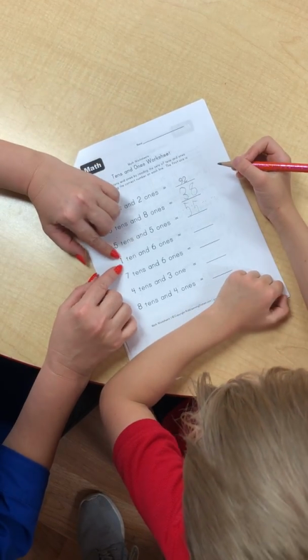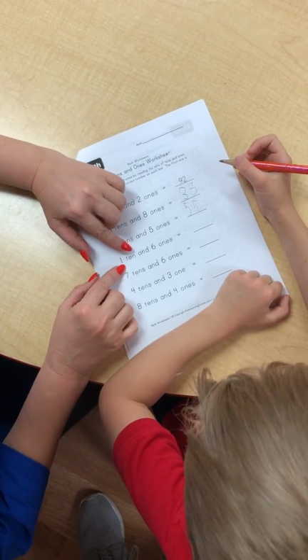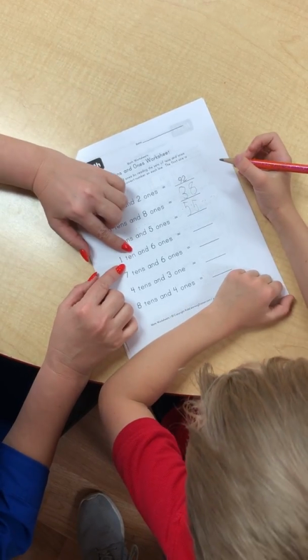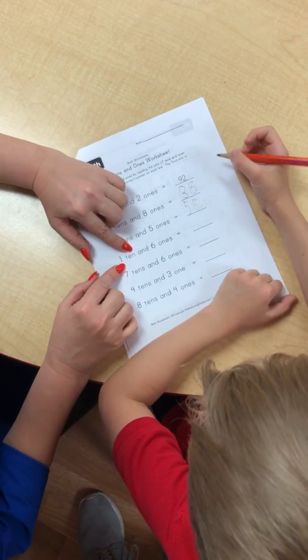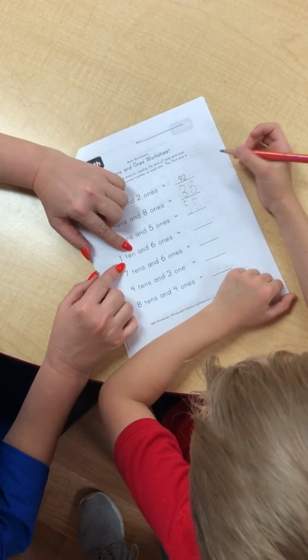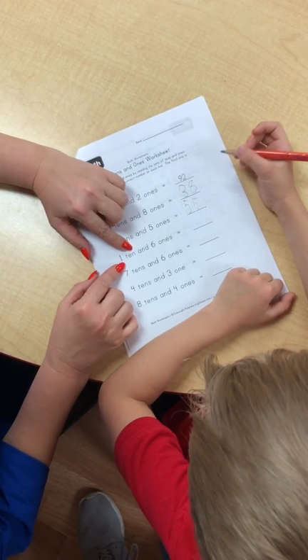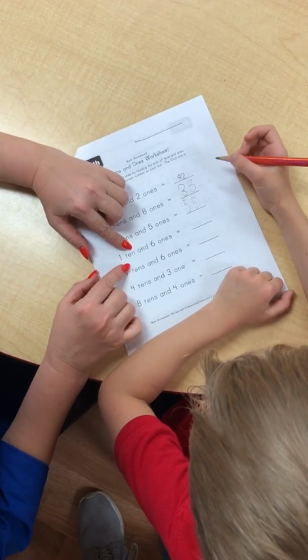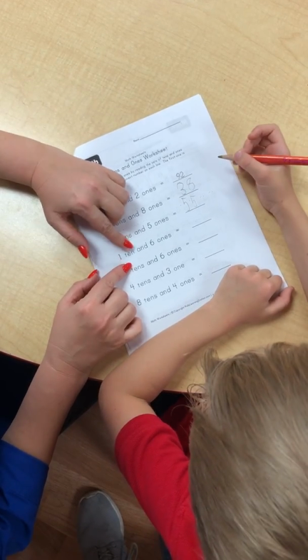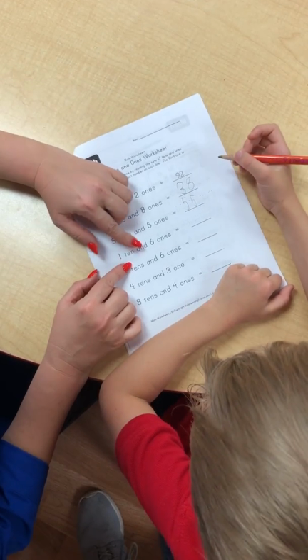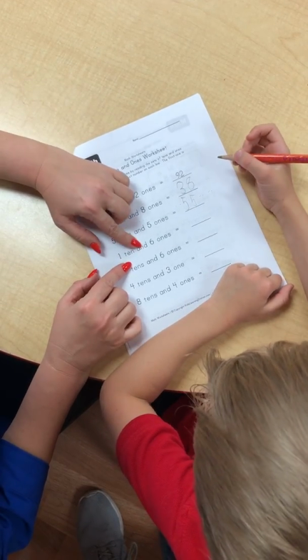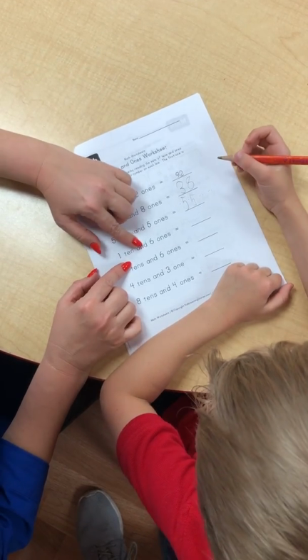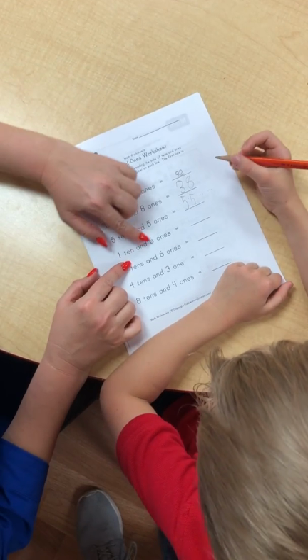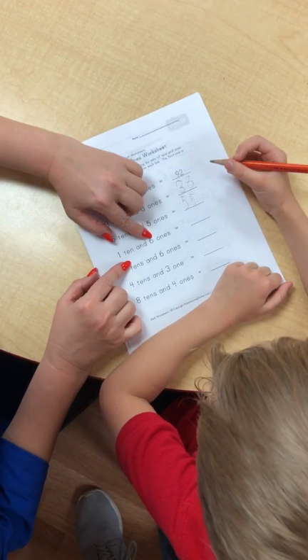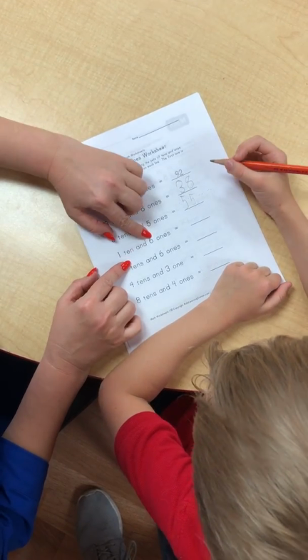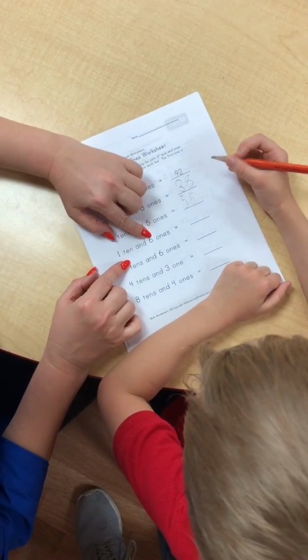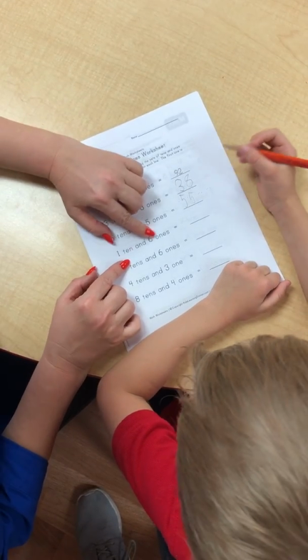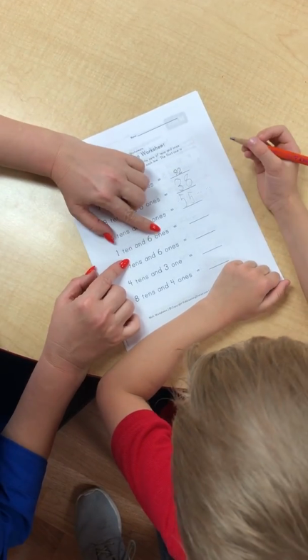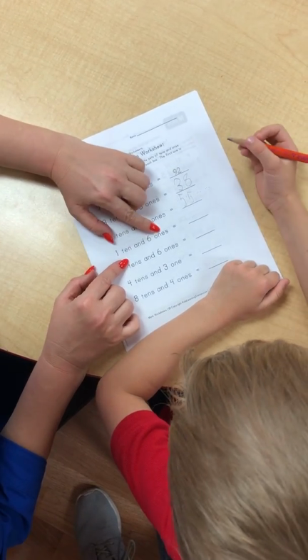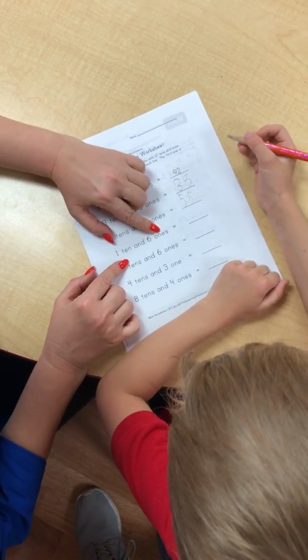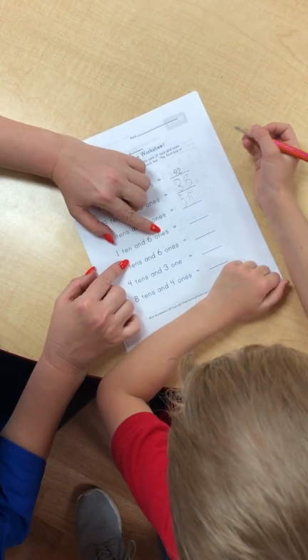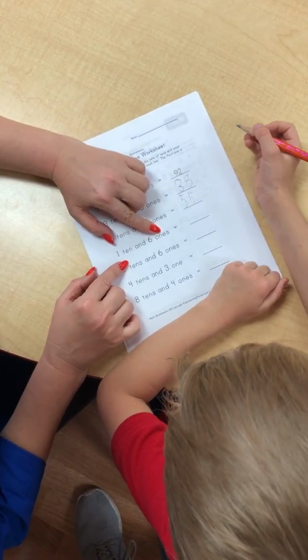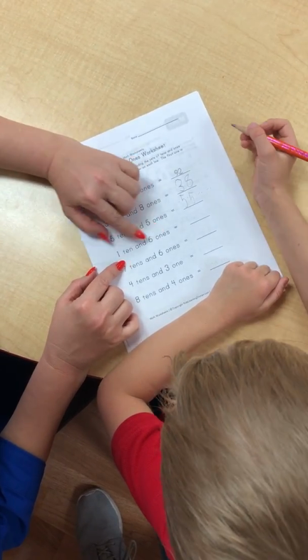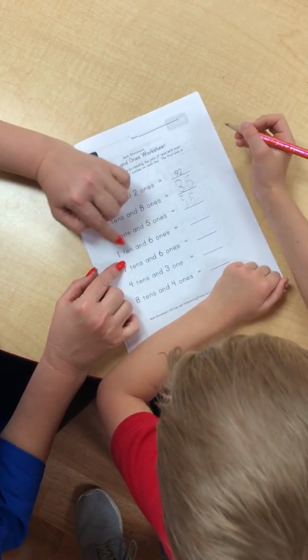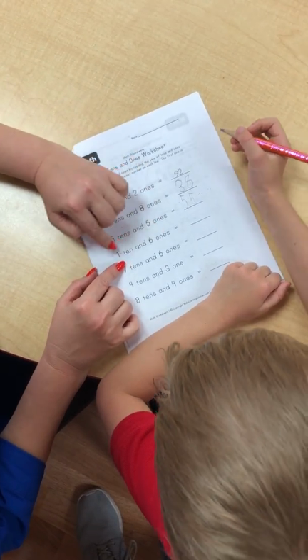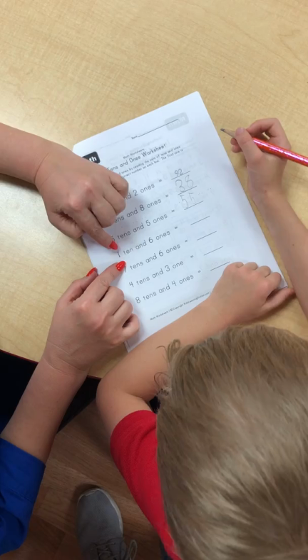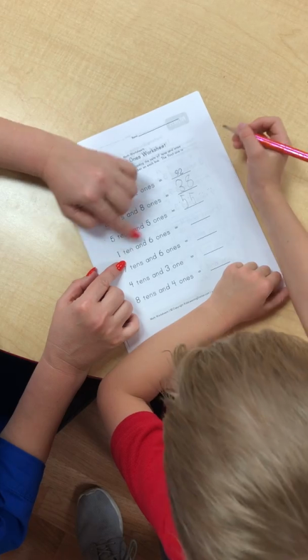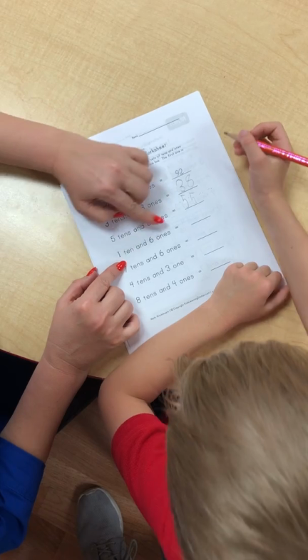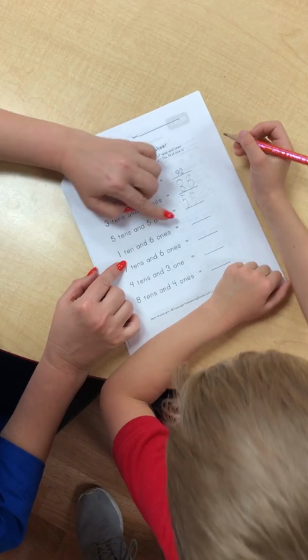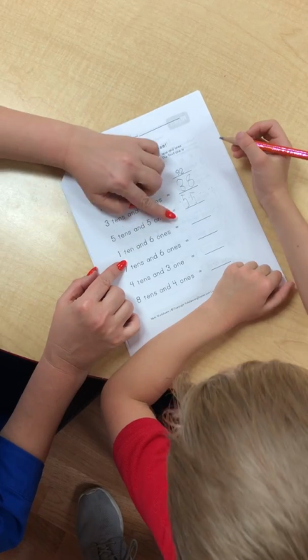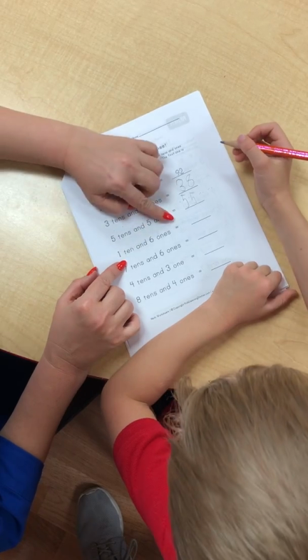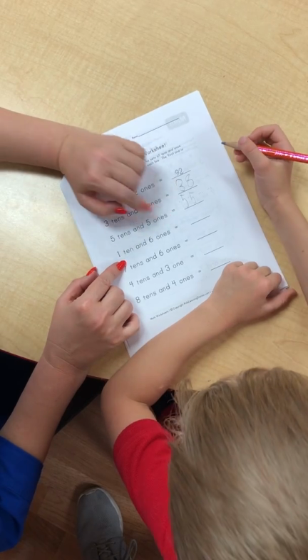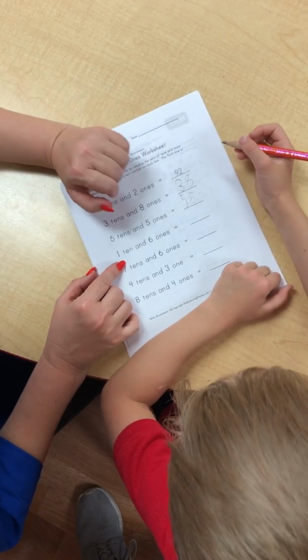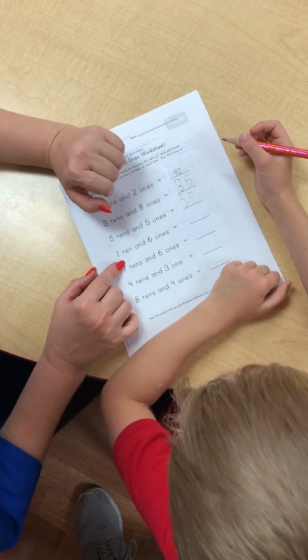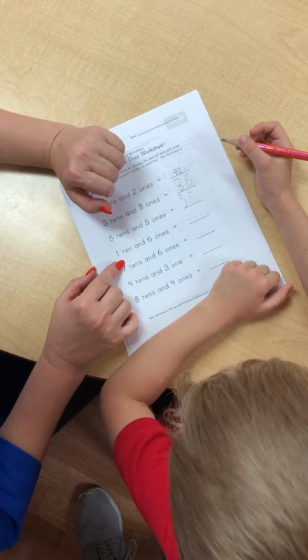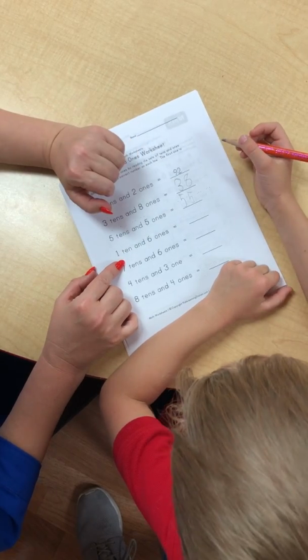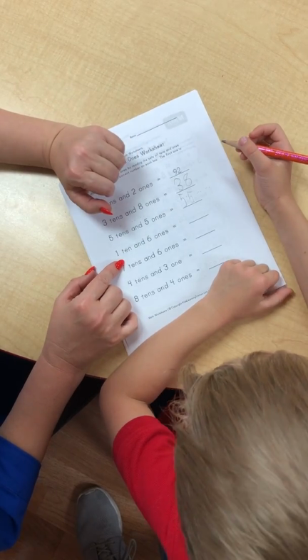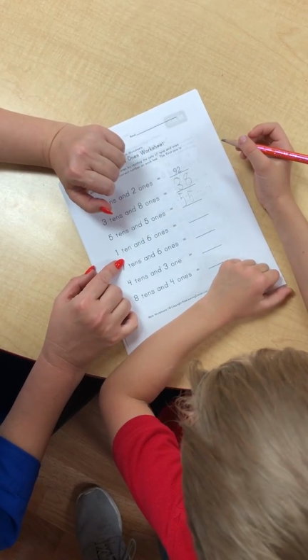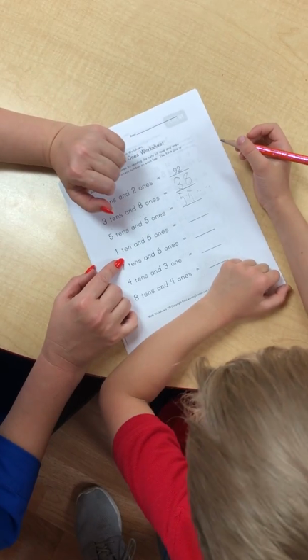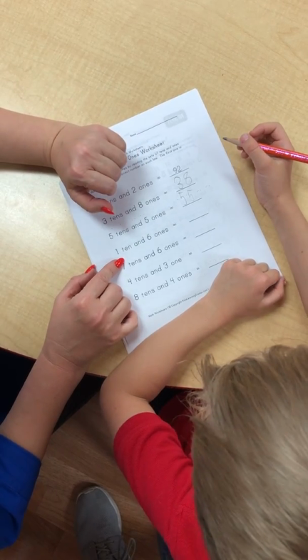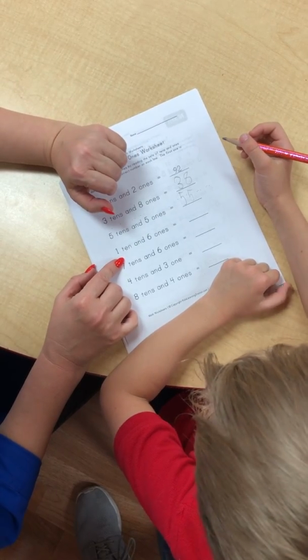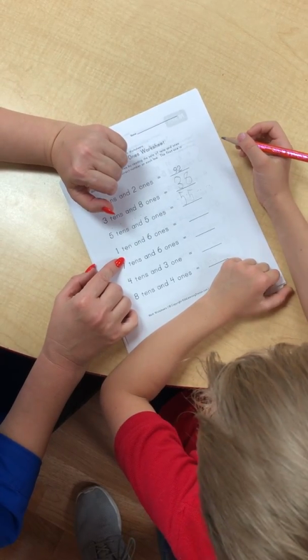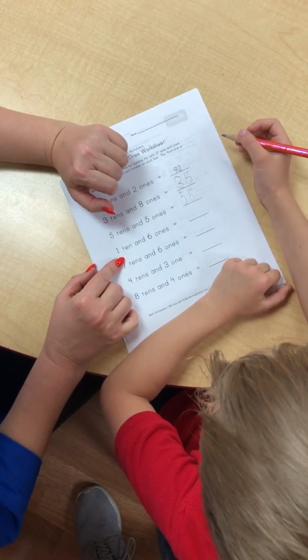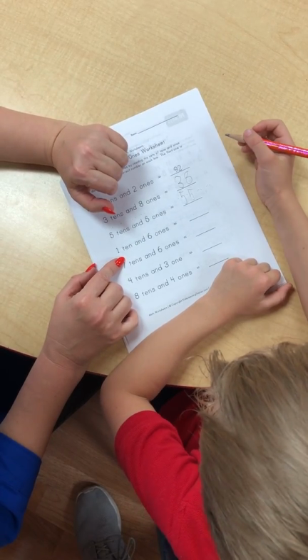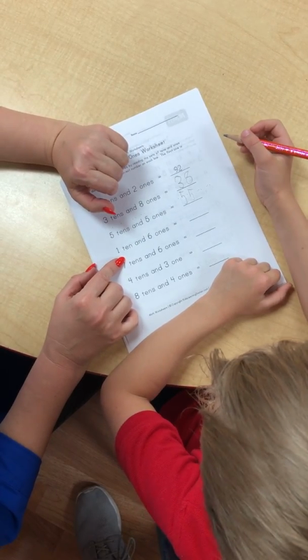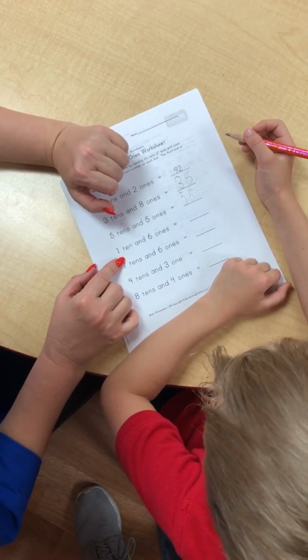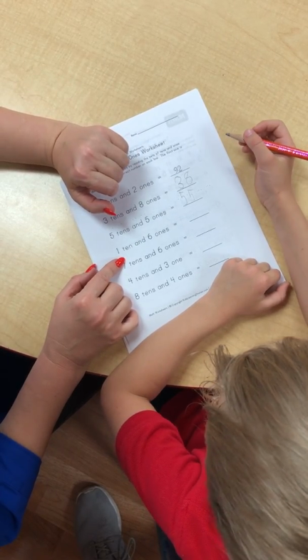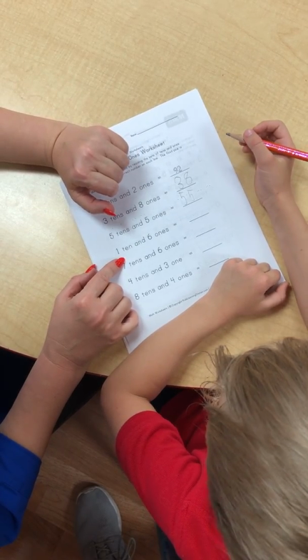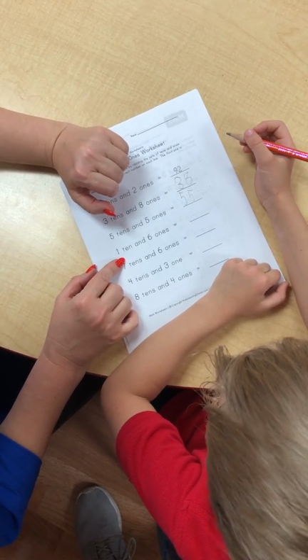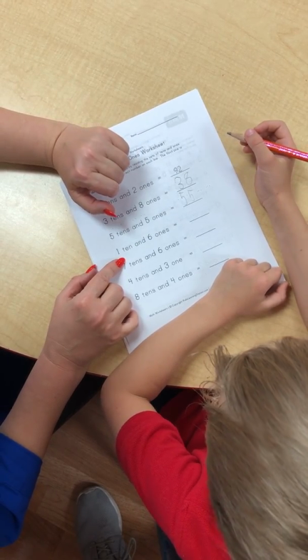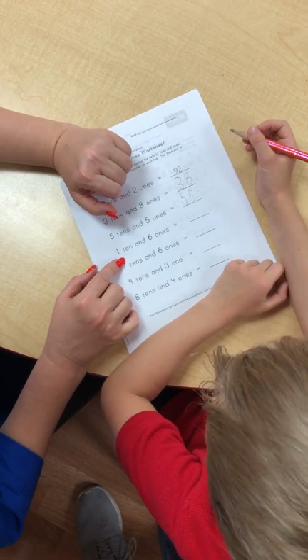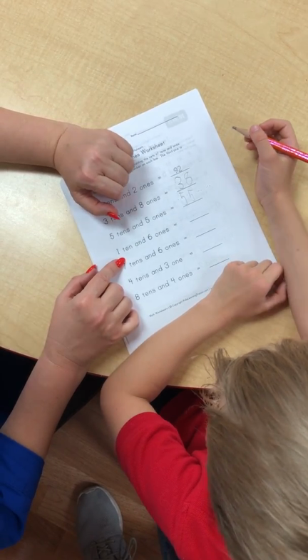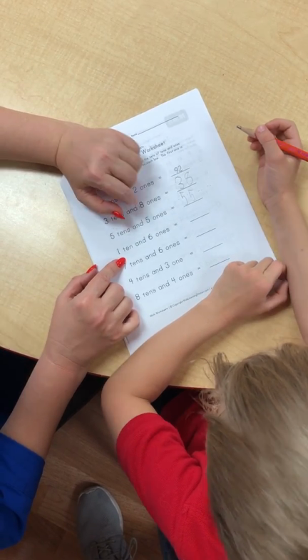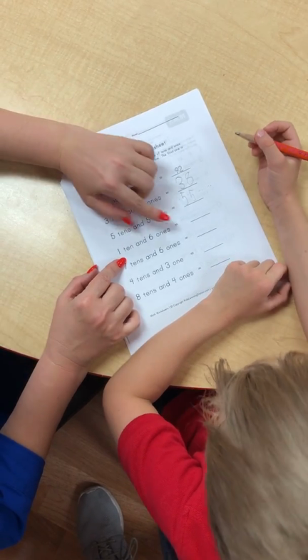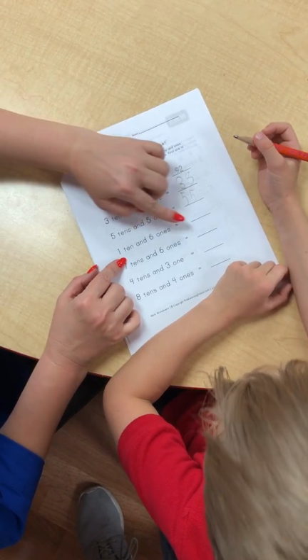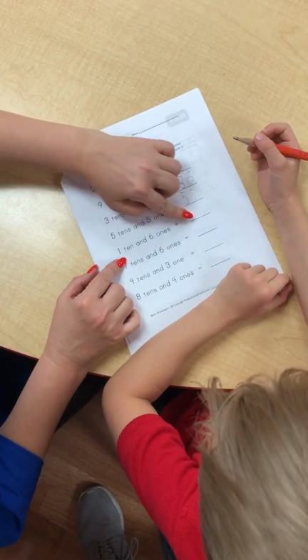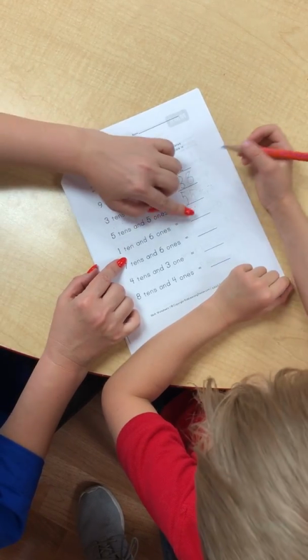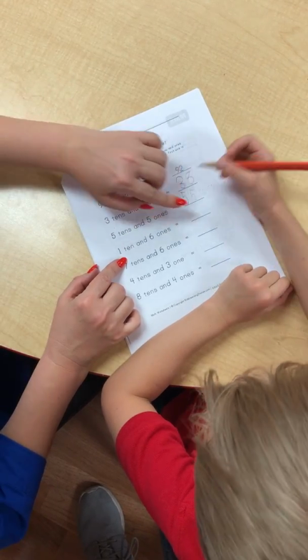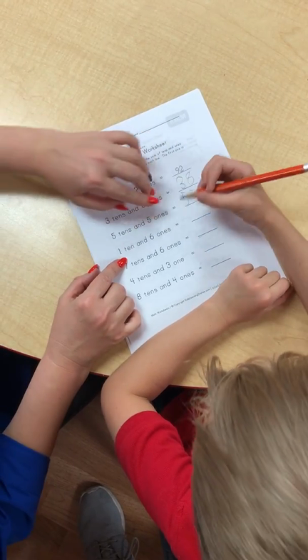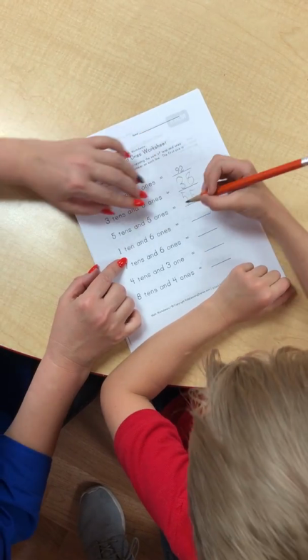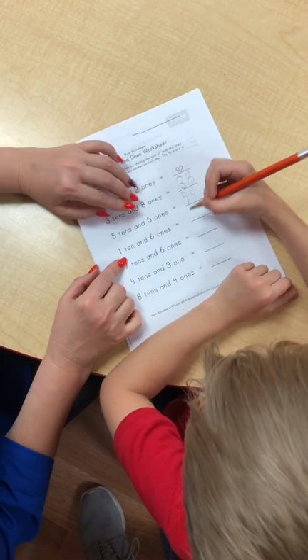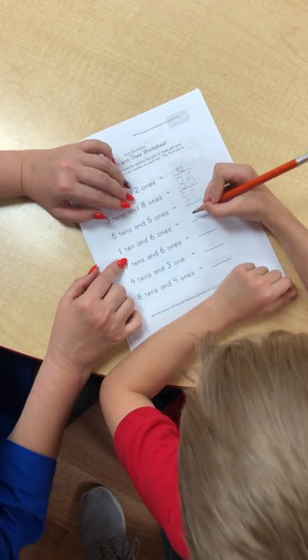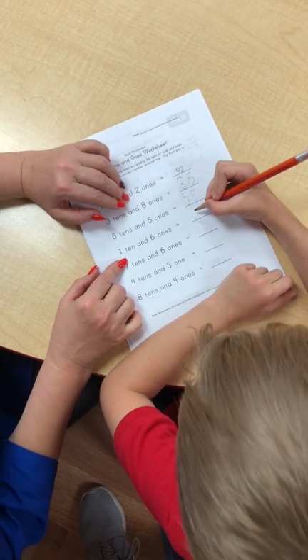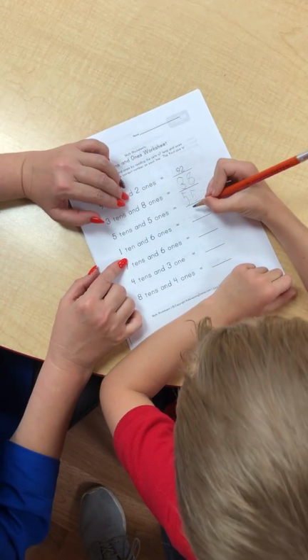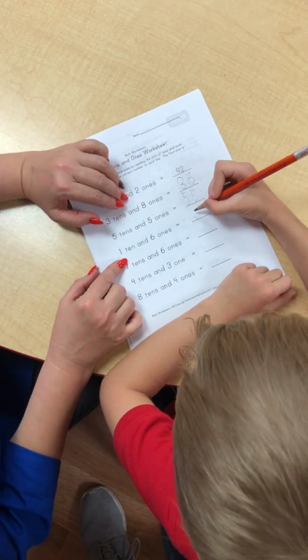One tenth and six ones. What number is this? Sixteen. Excellent. Very good.